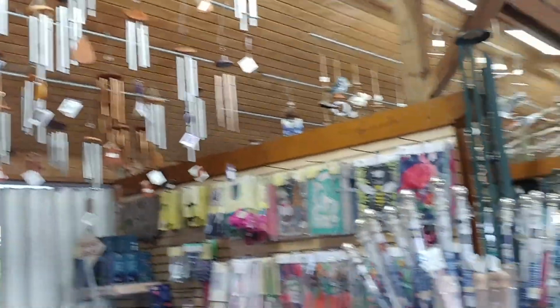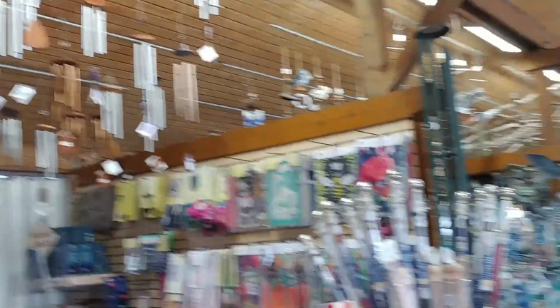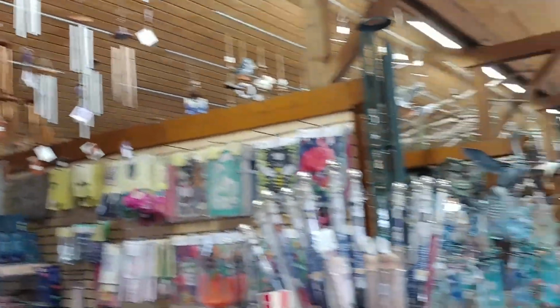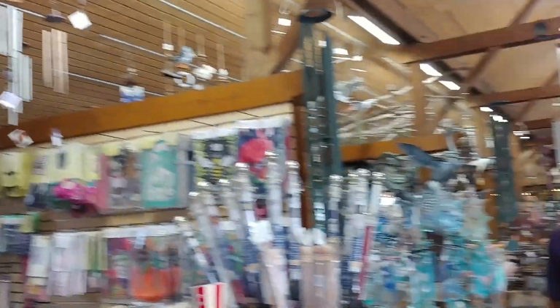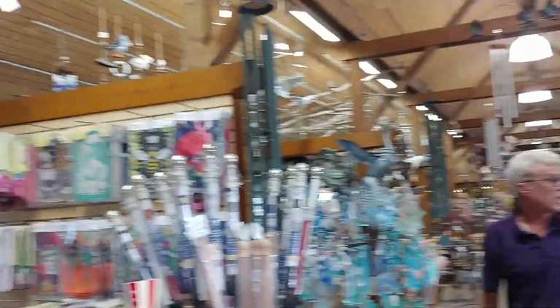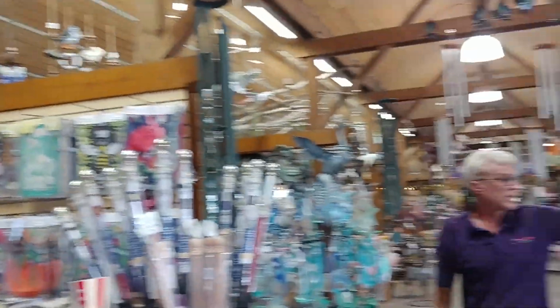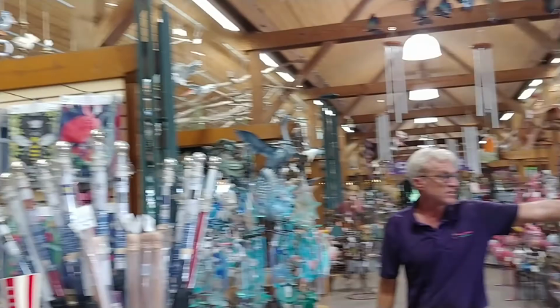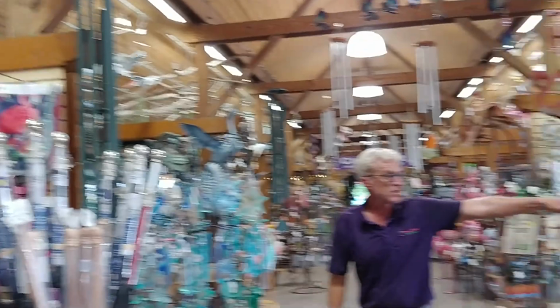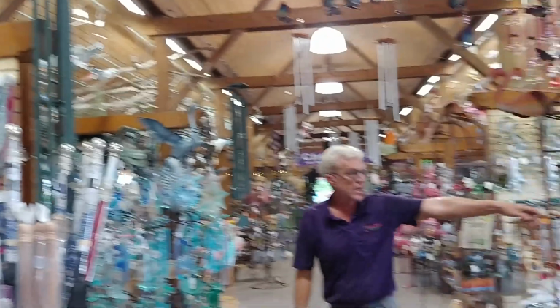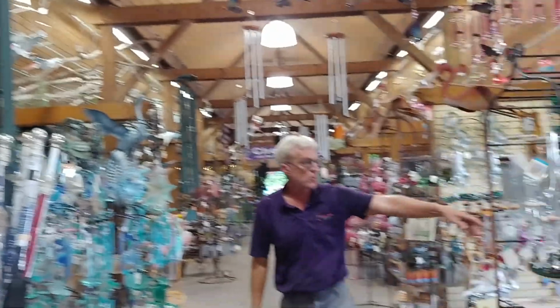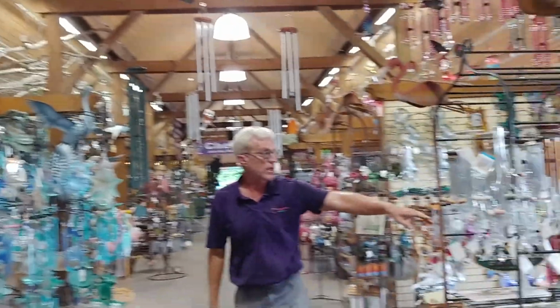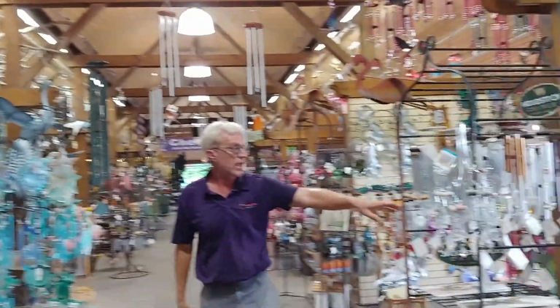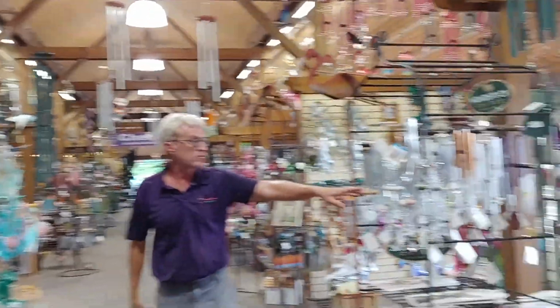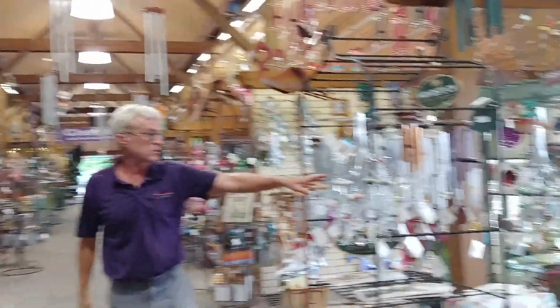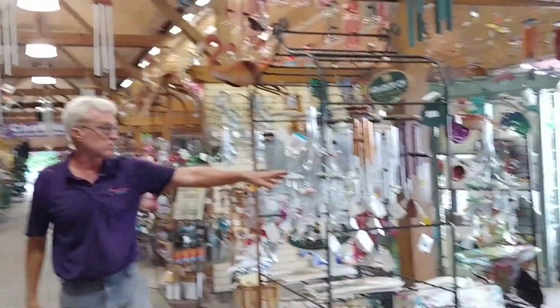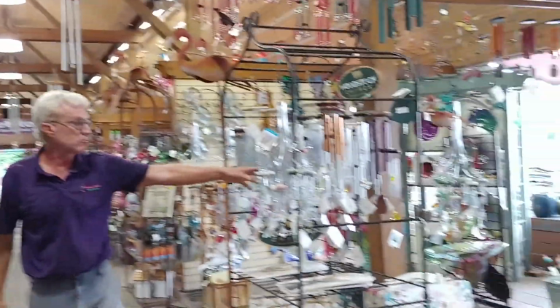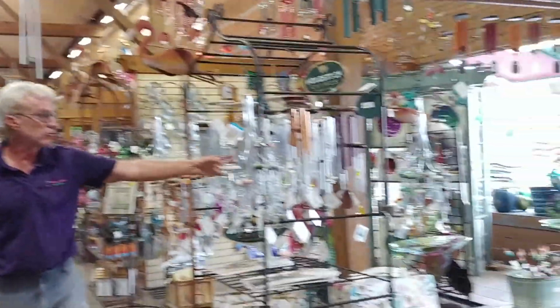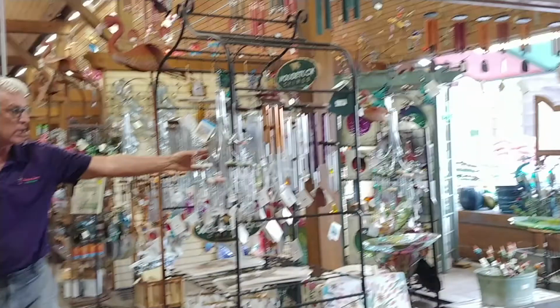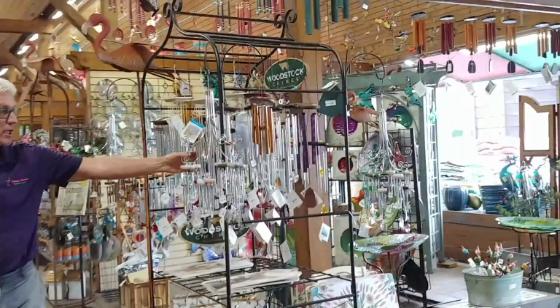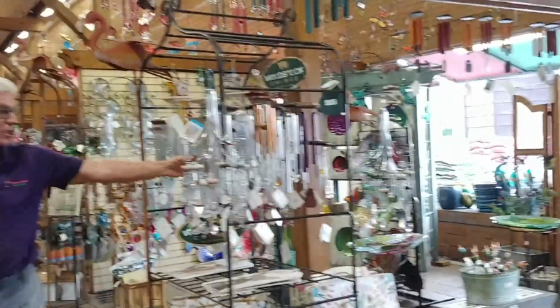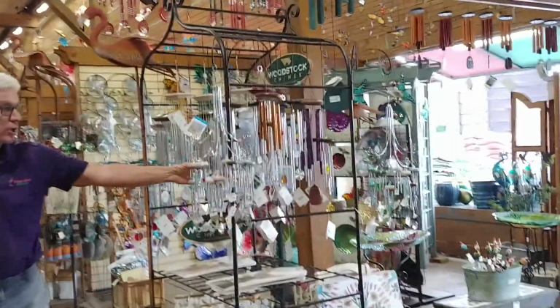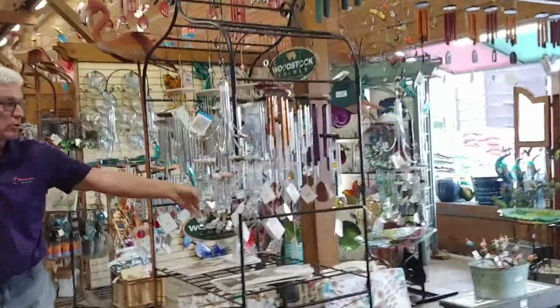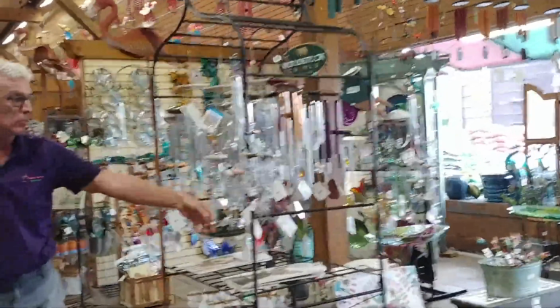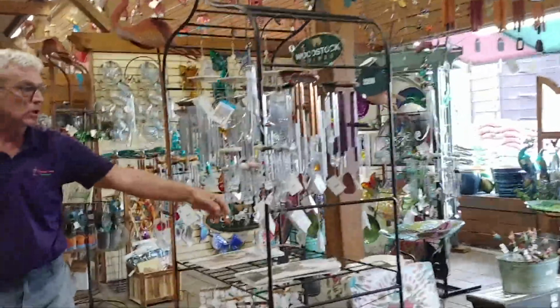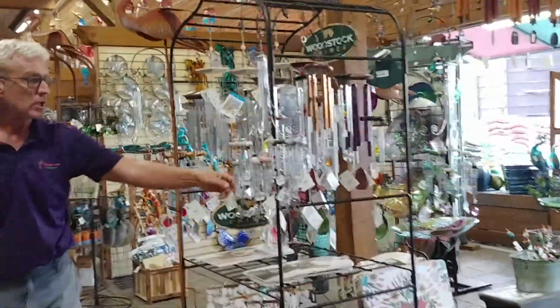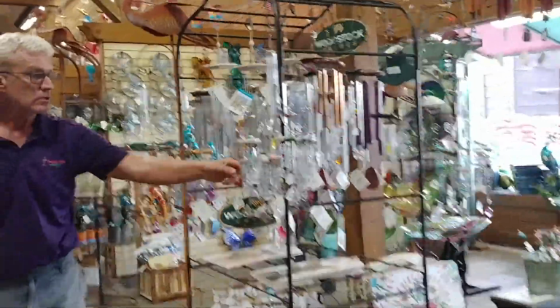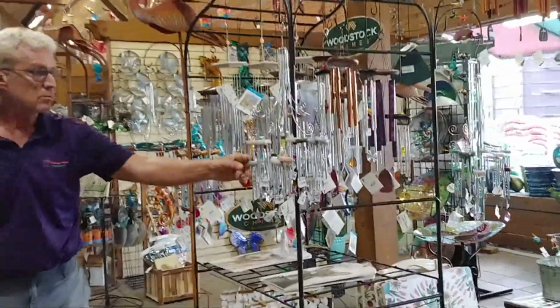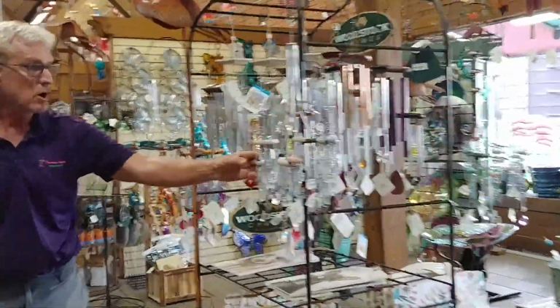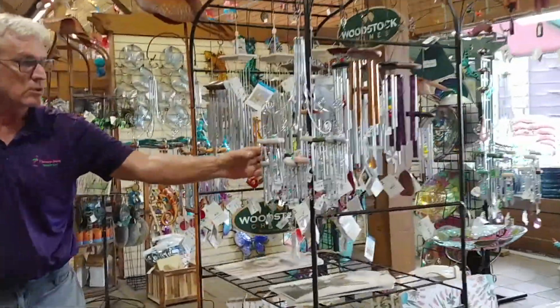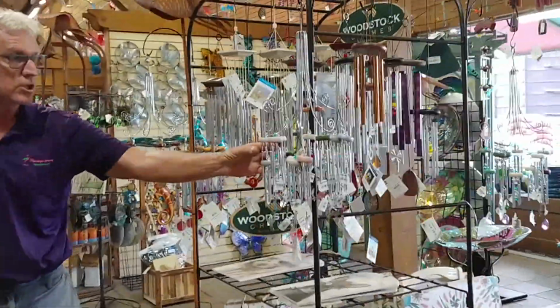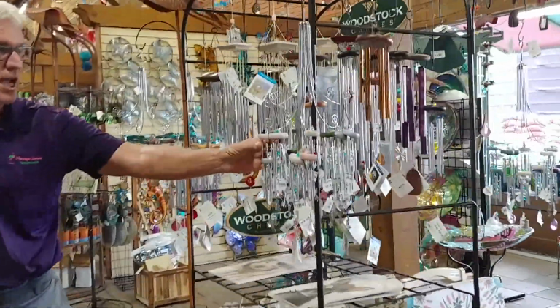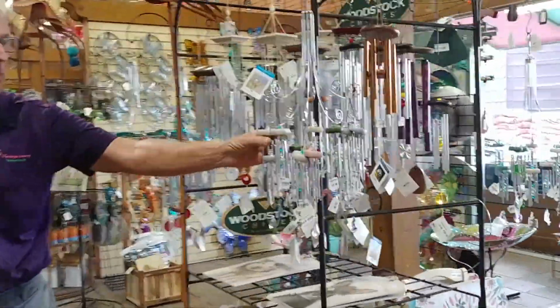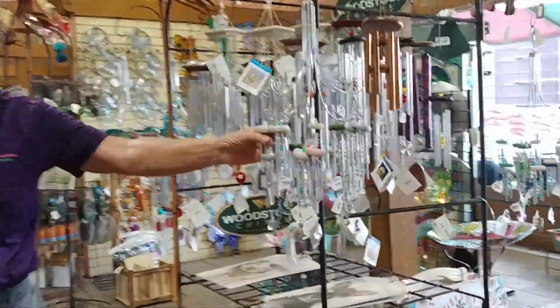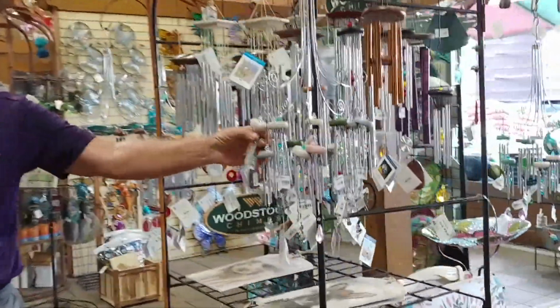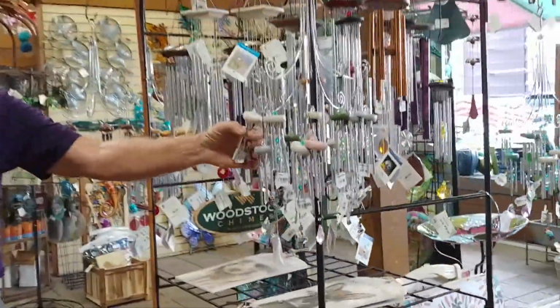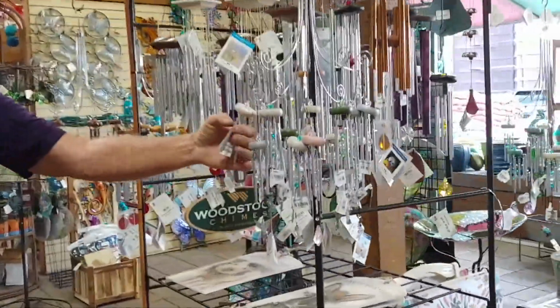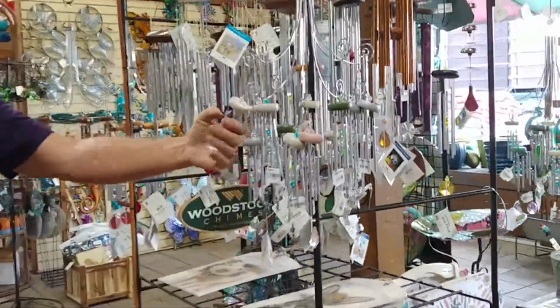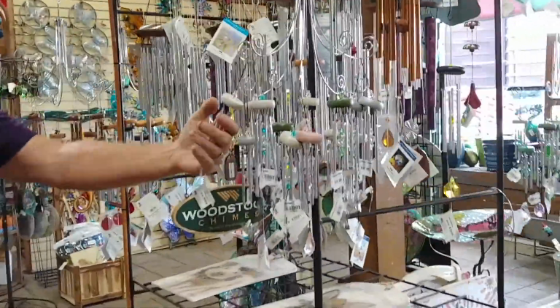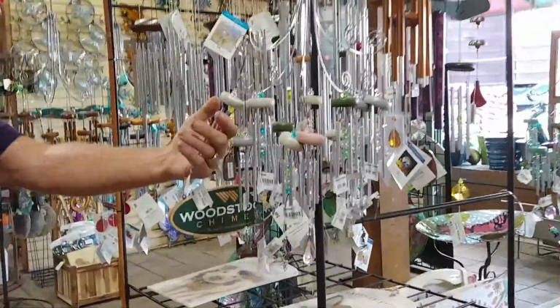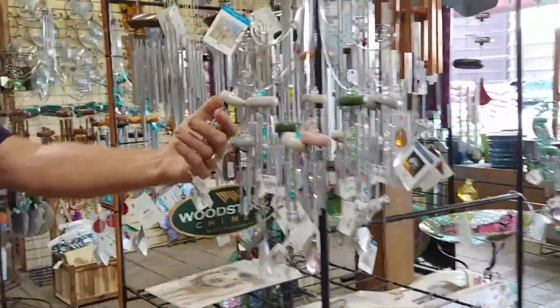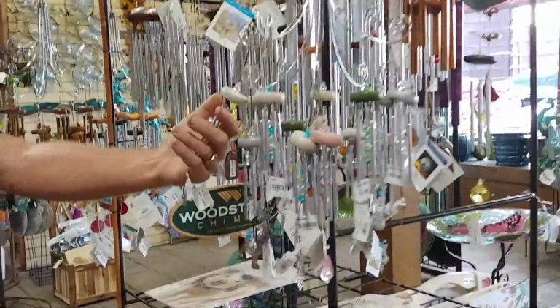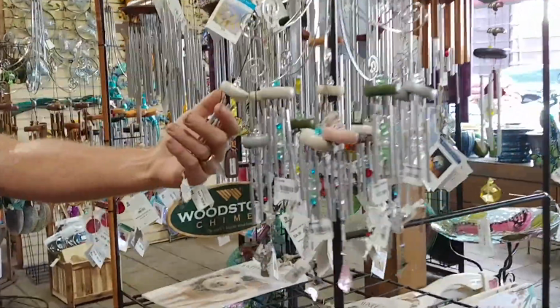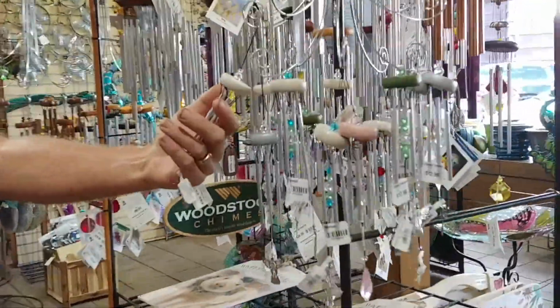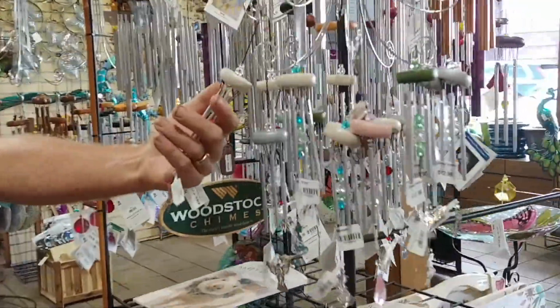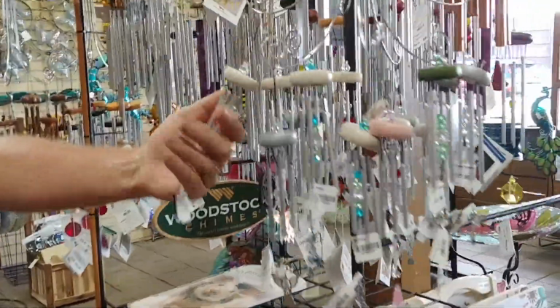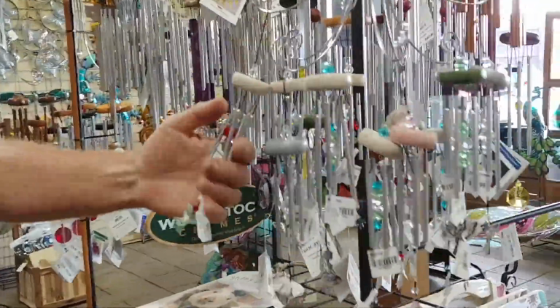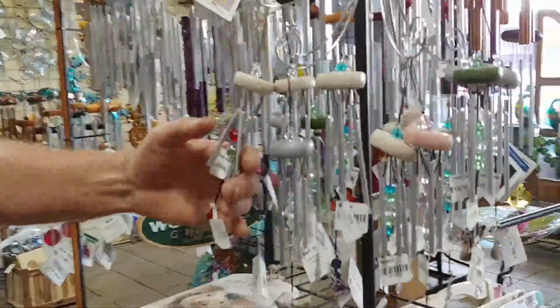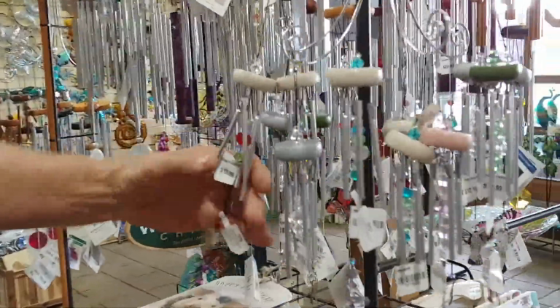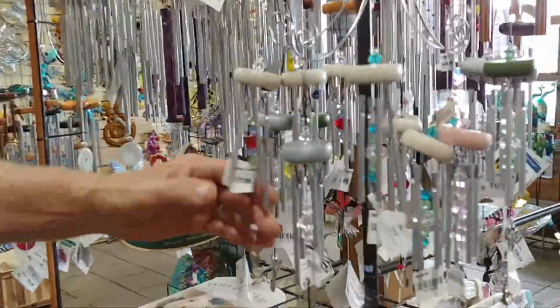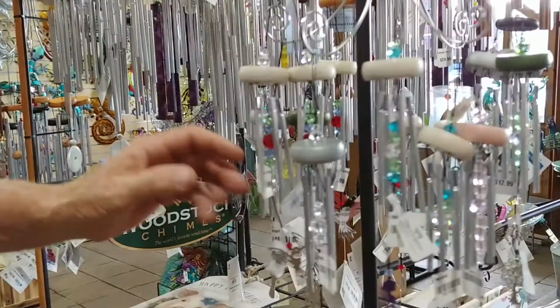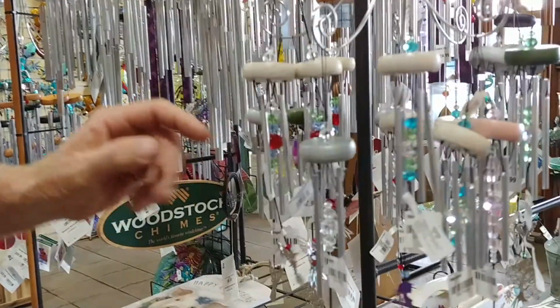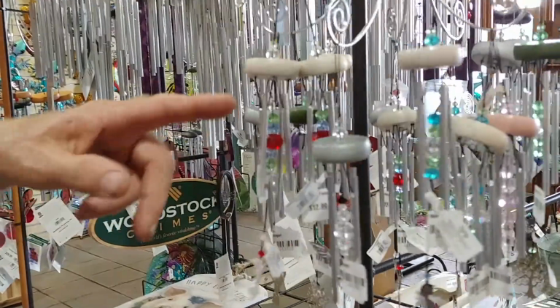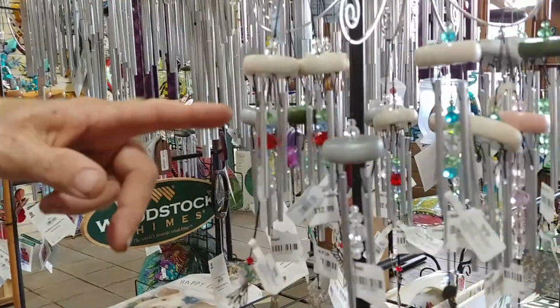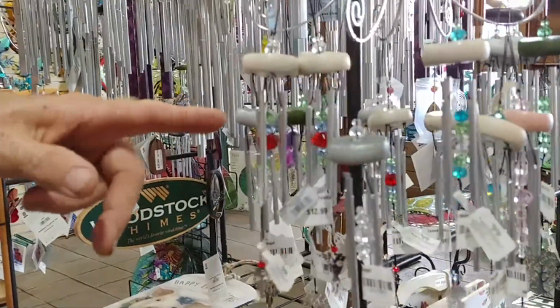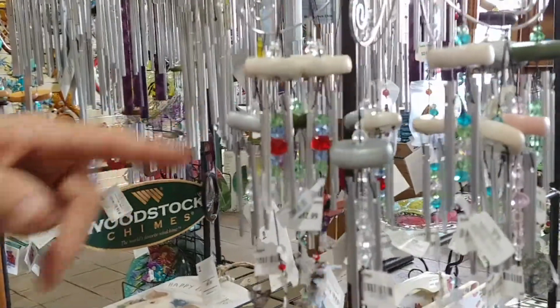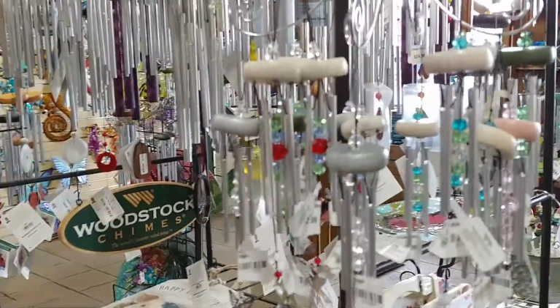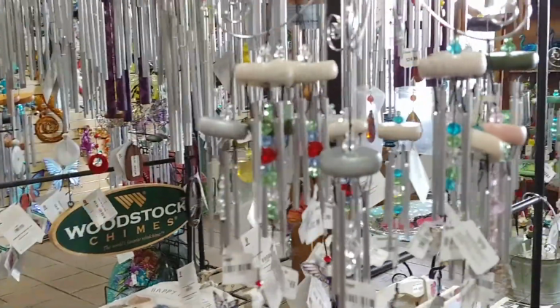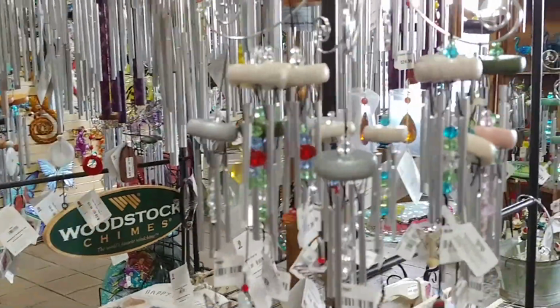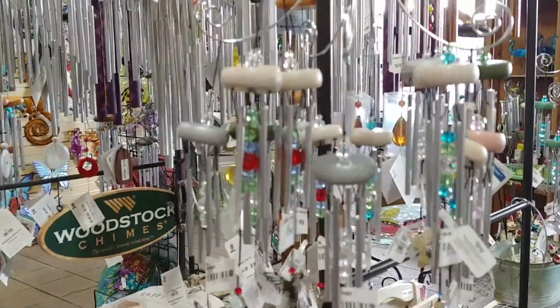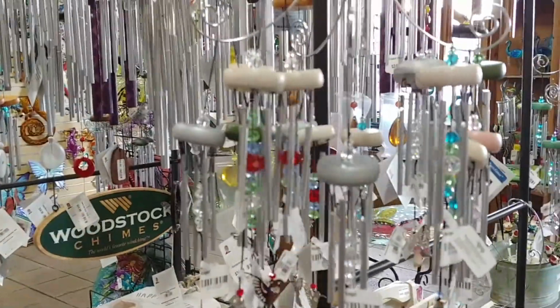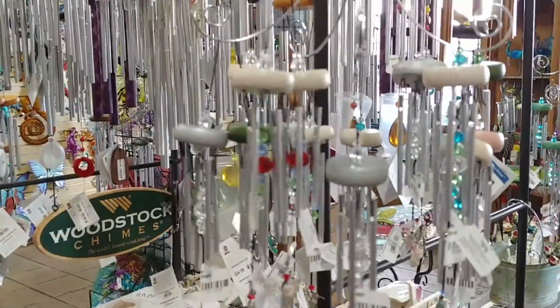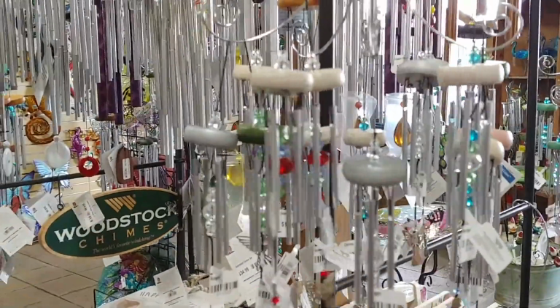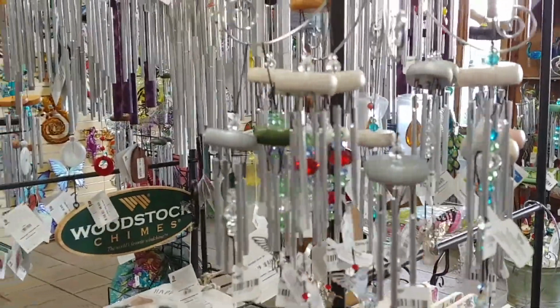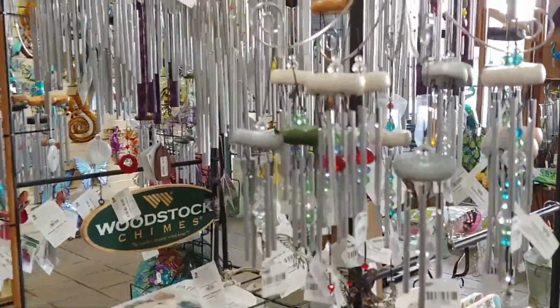Over on this side we have some really cute small chimes, including some that have crystals on them. These can hang from your rear view mirror.